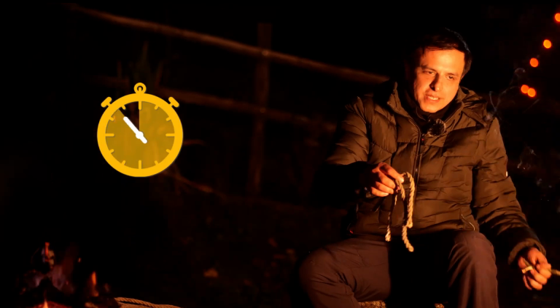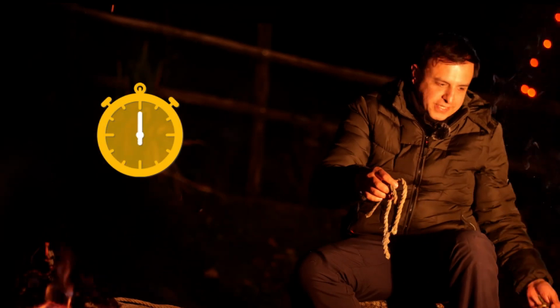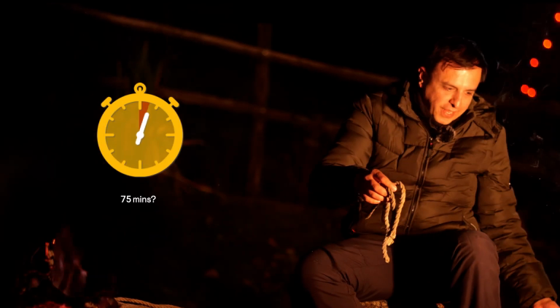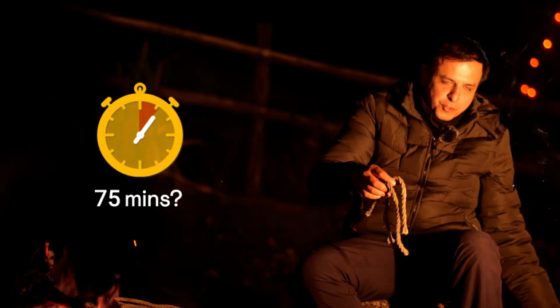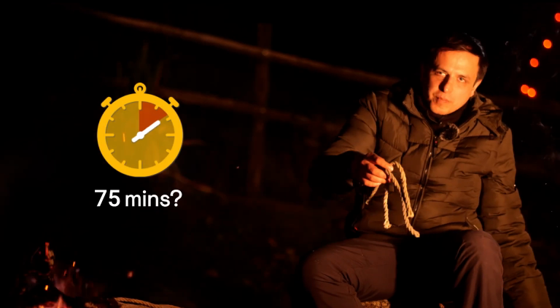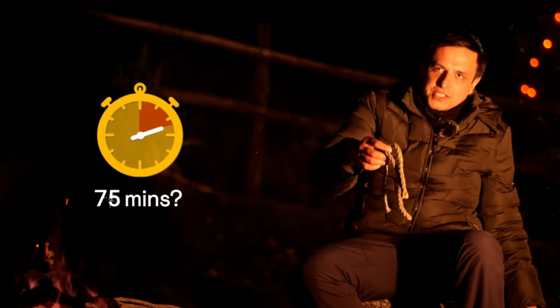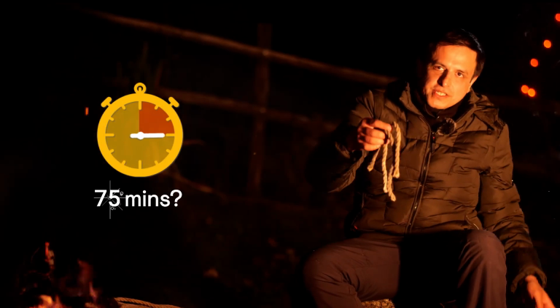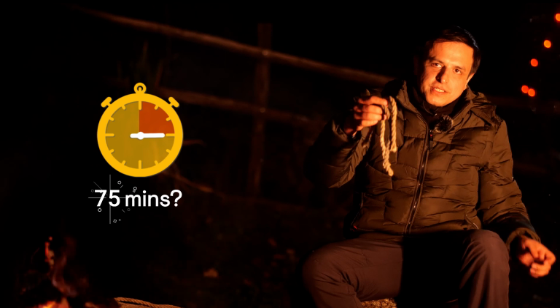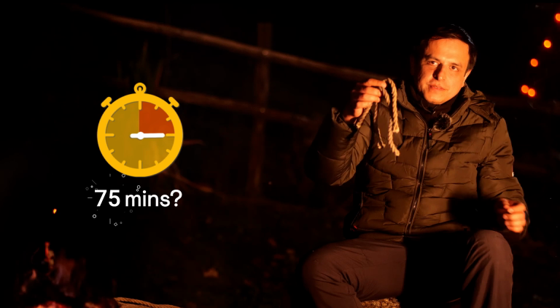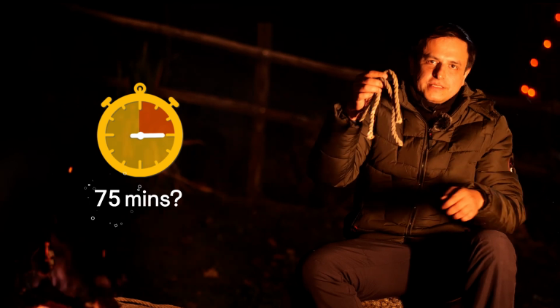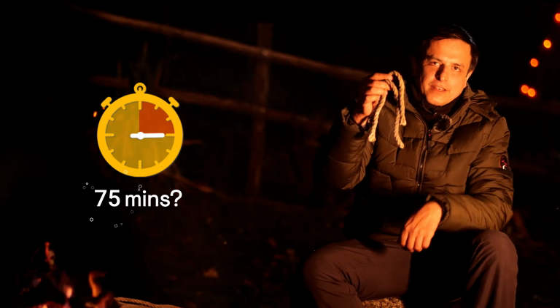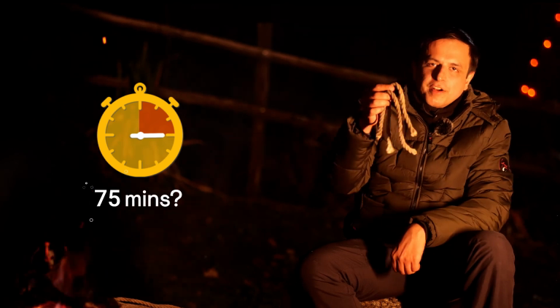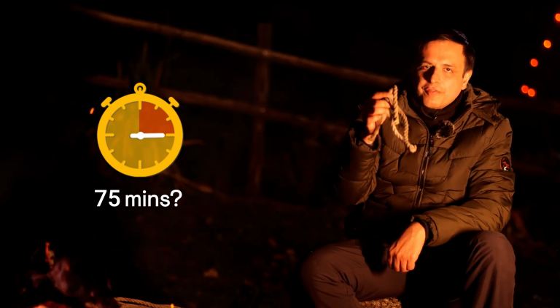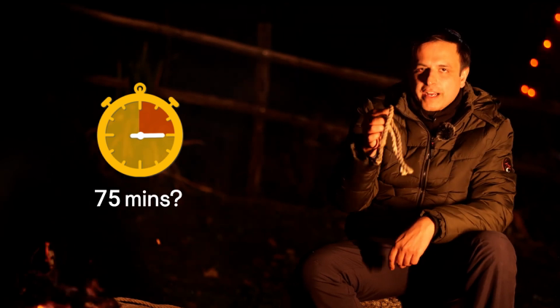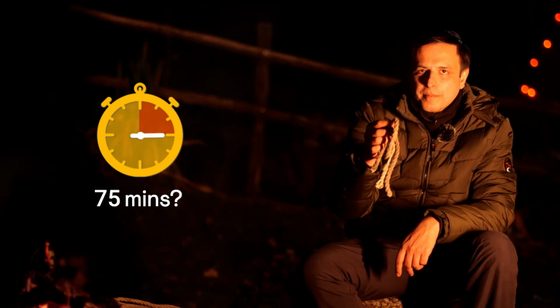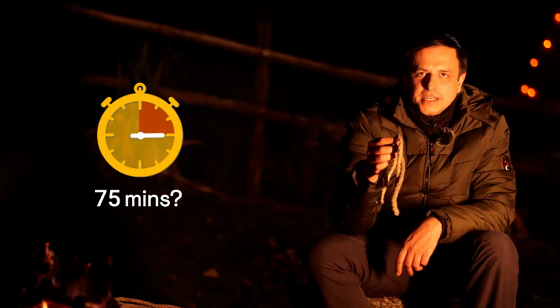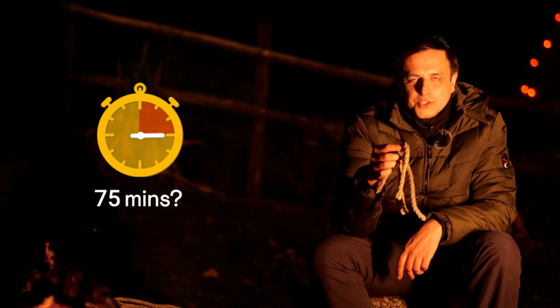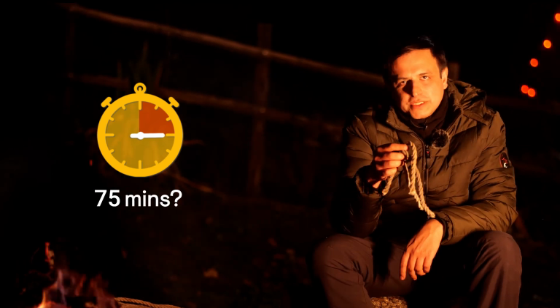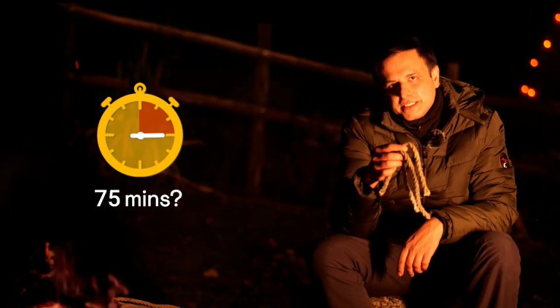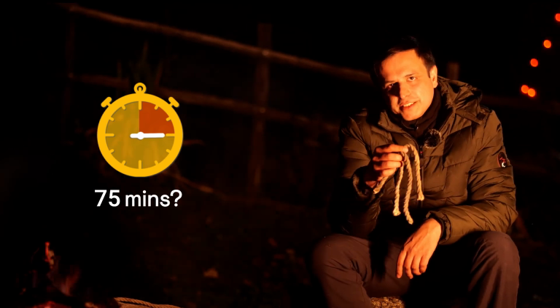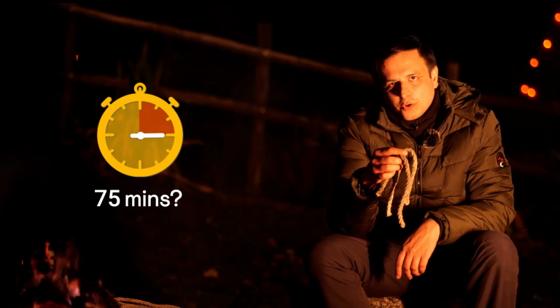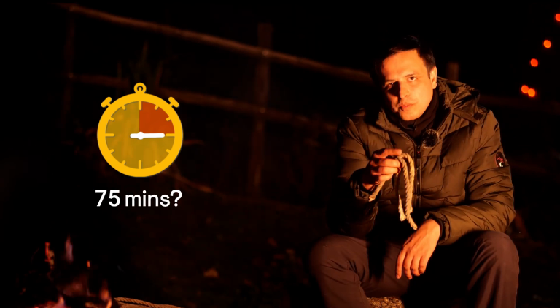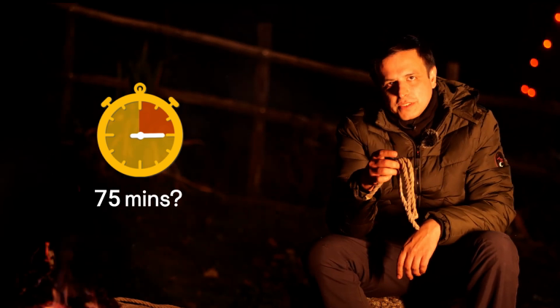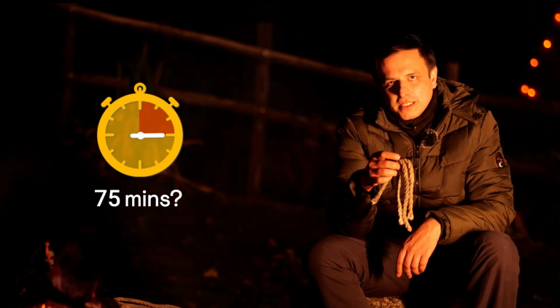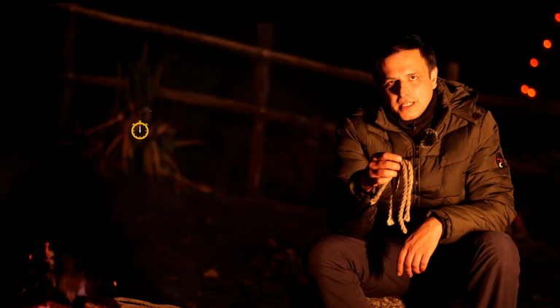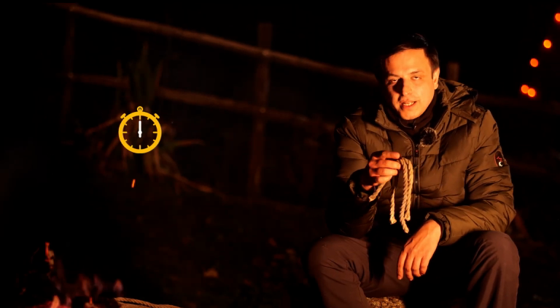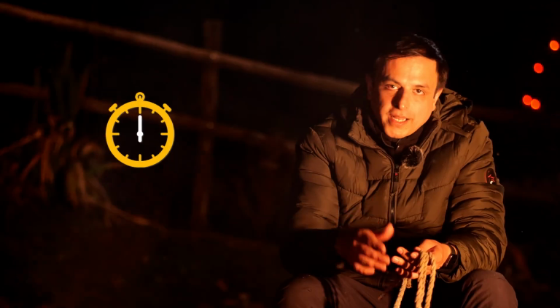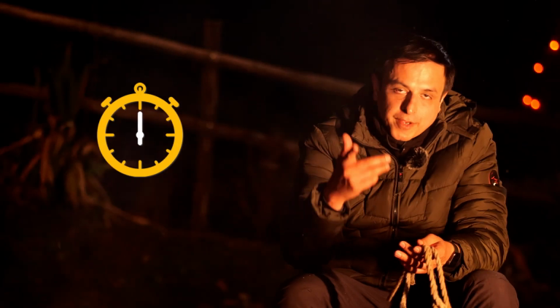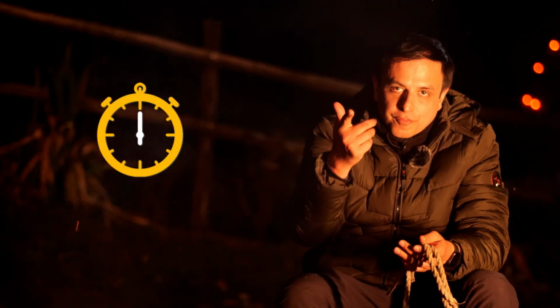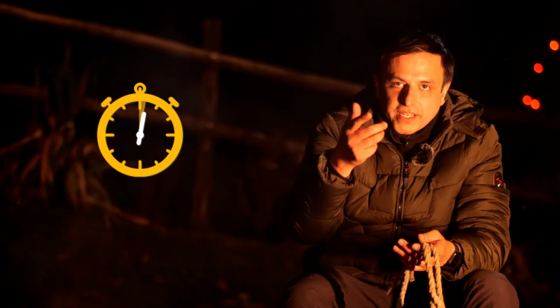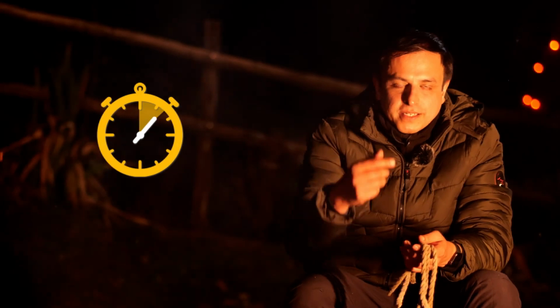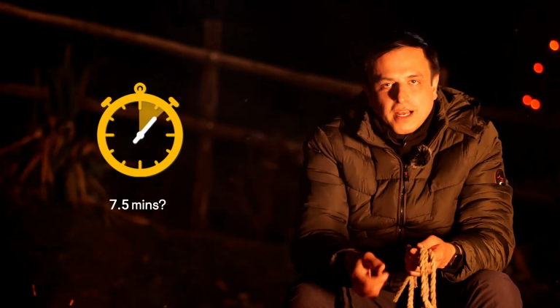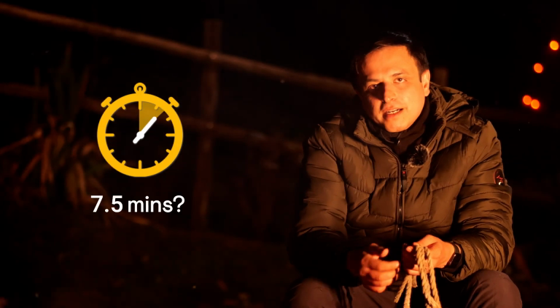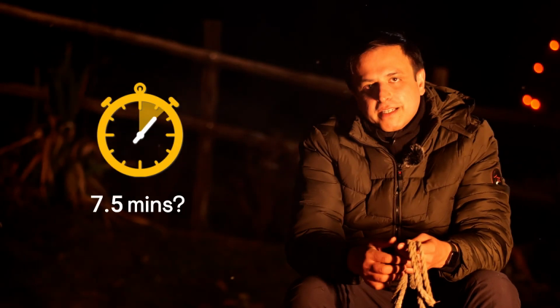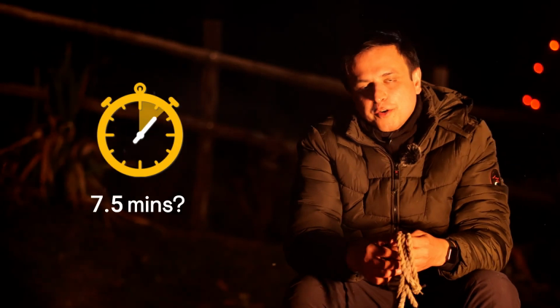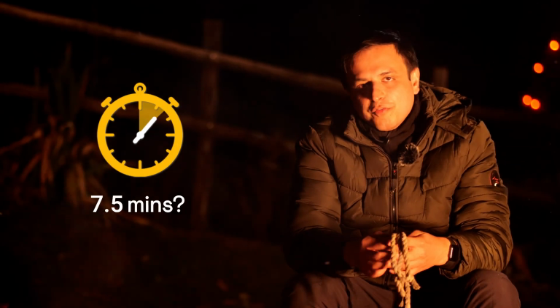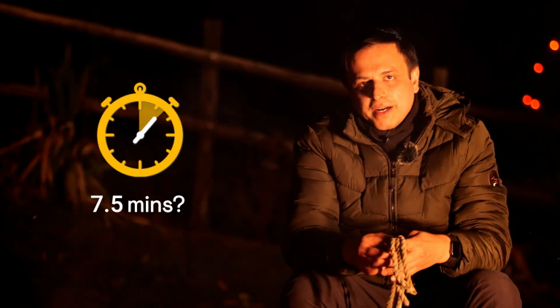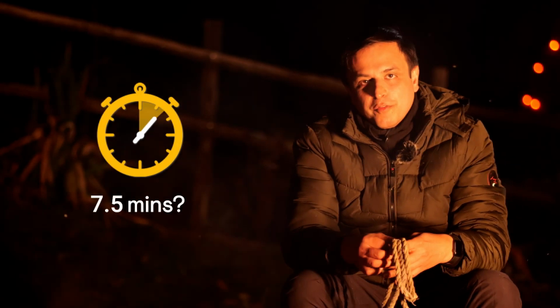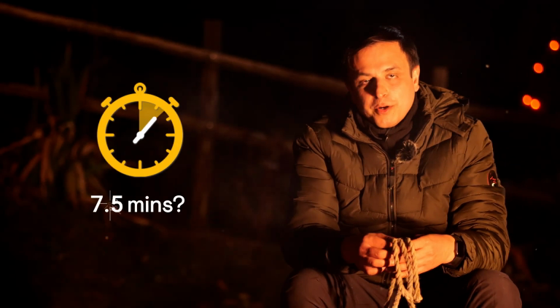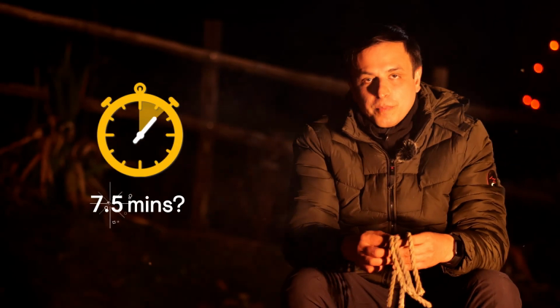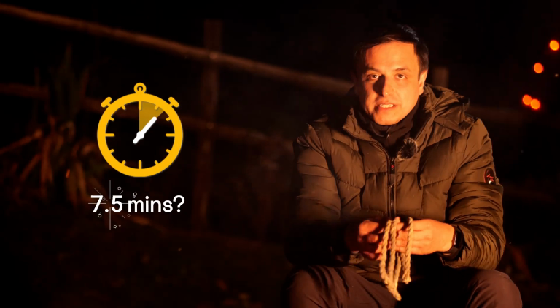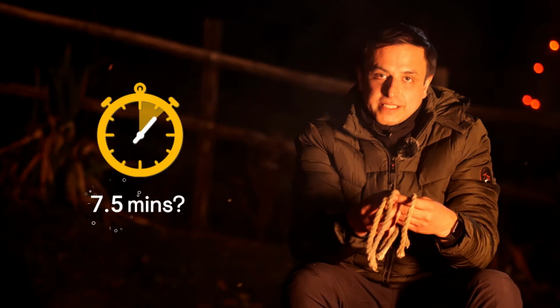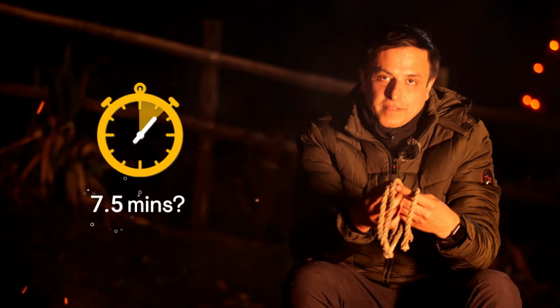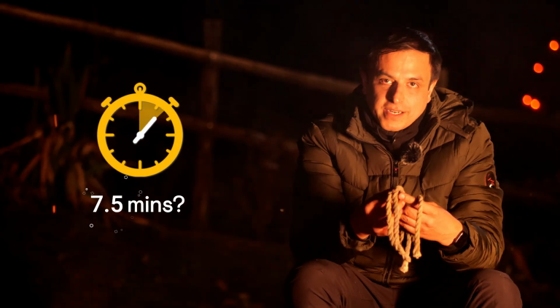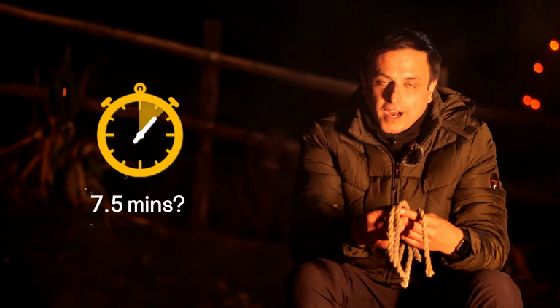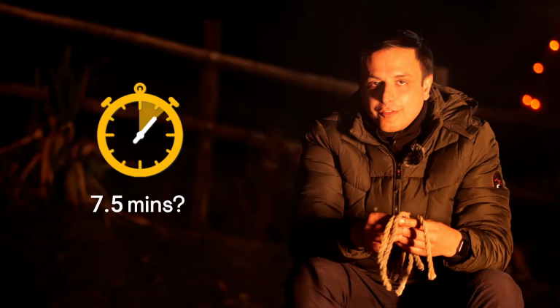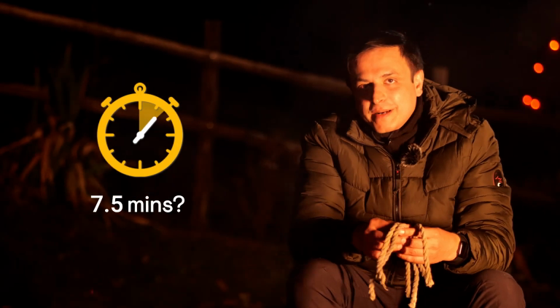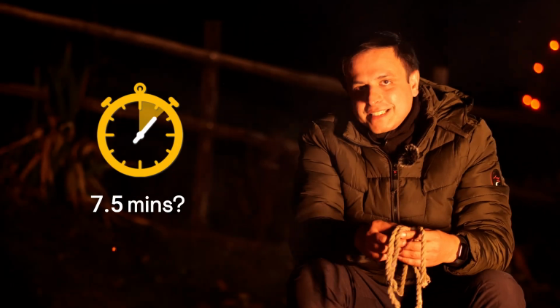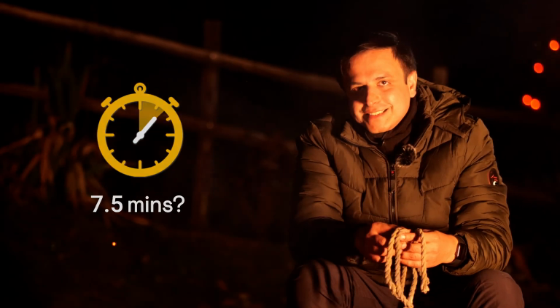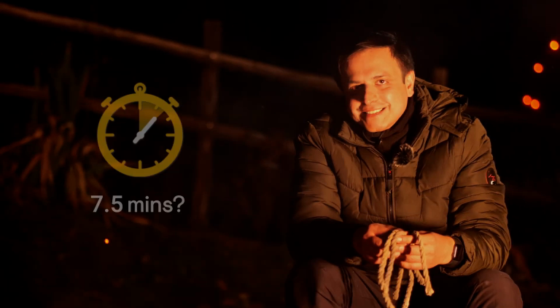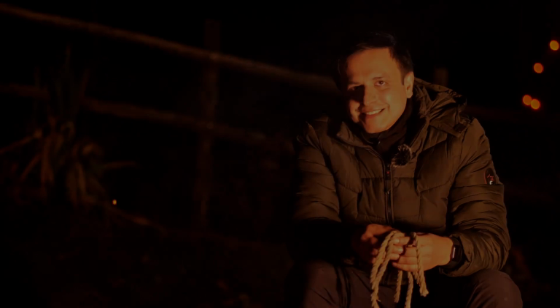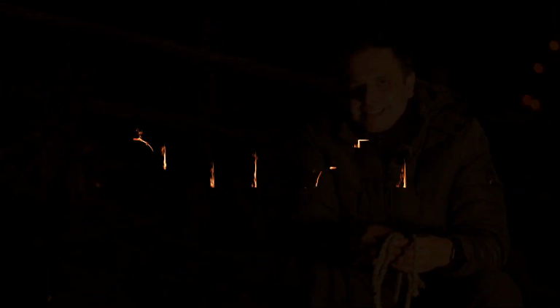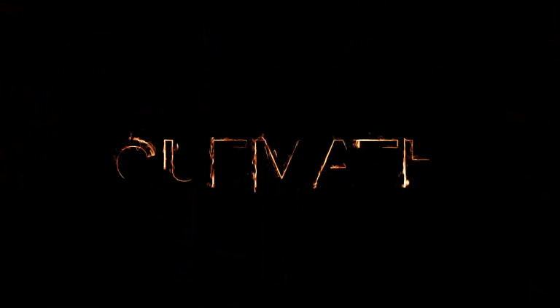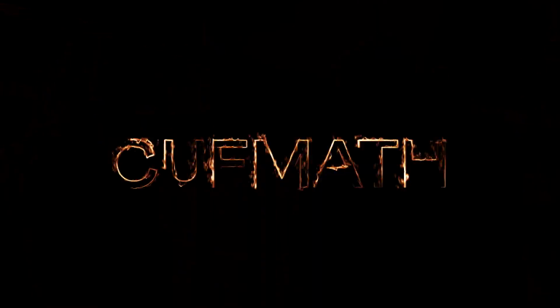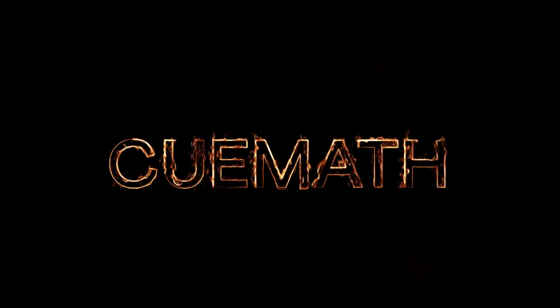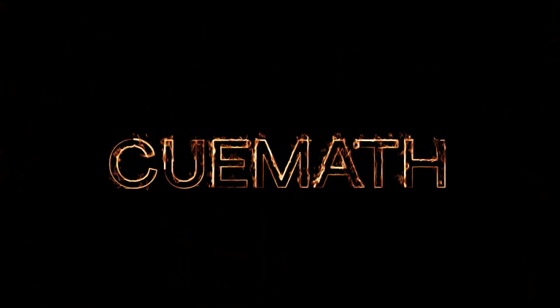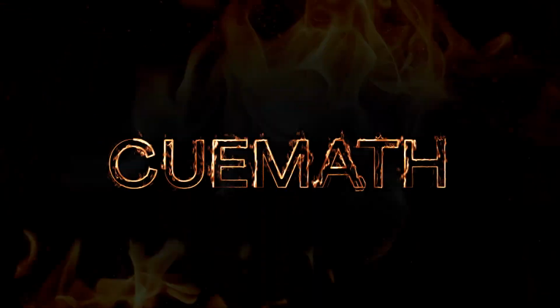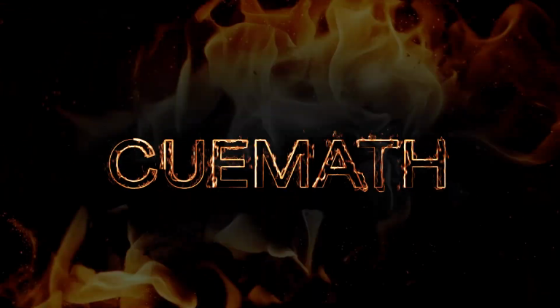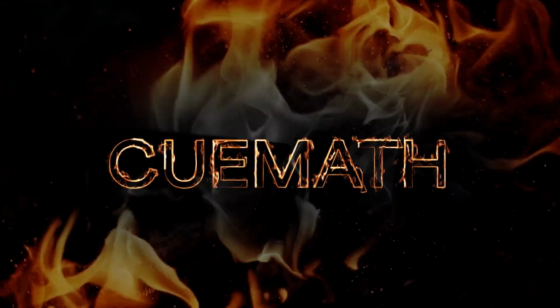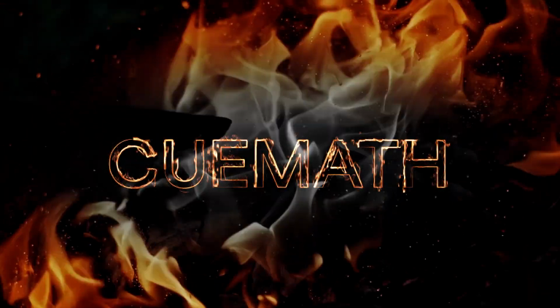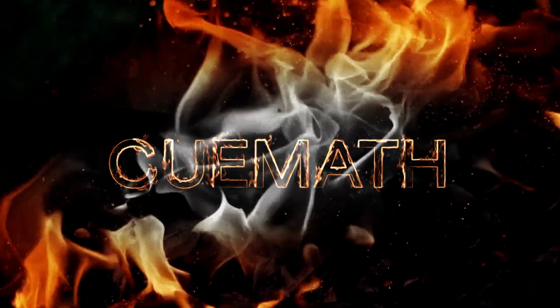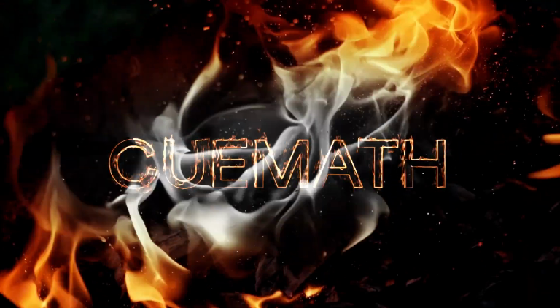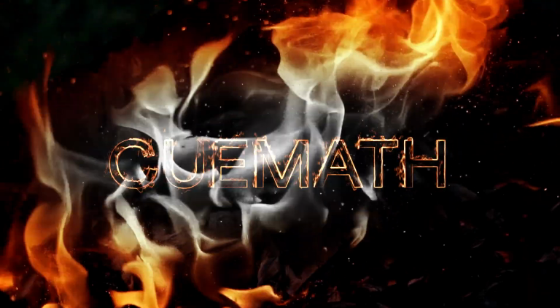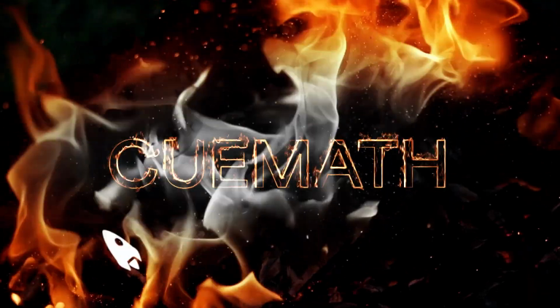Now here's a challenge: can you measure 75 minutes using these ropes? And if you get that, can you find a way to measure seven and a half minutes? In the next one.